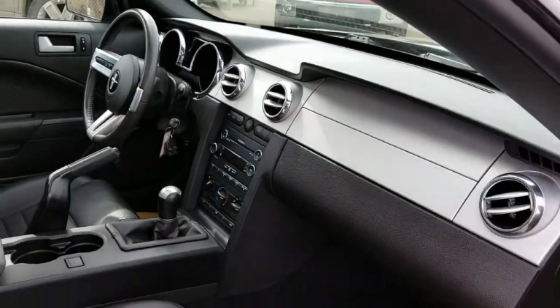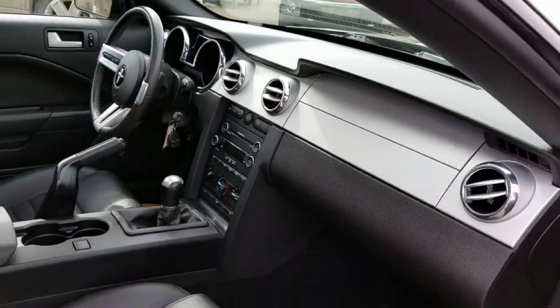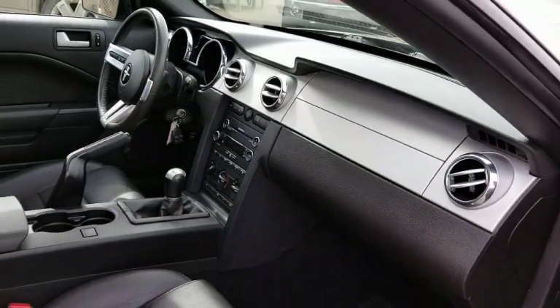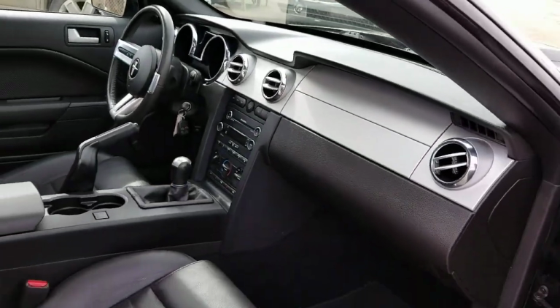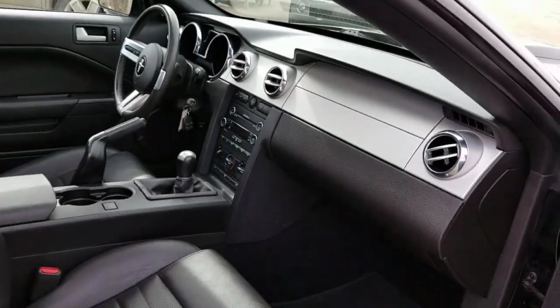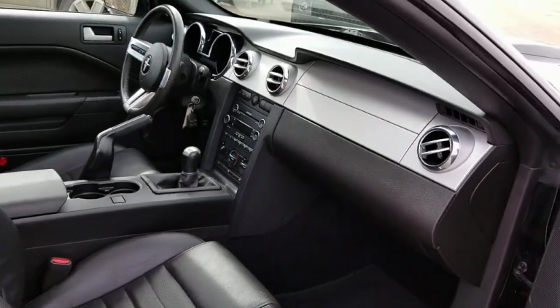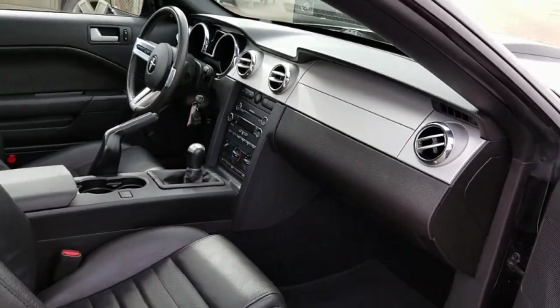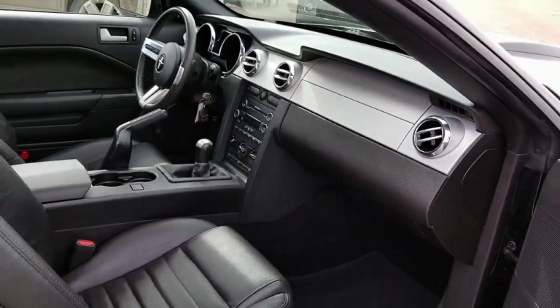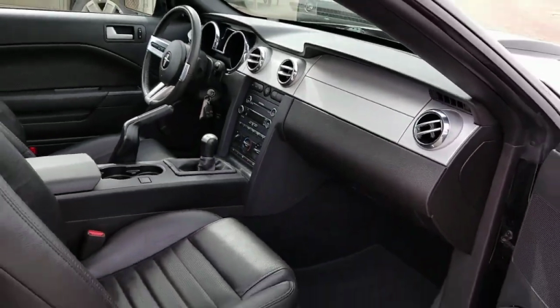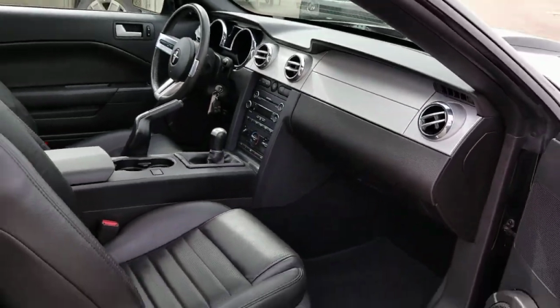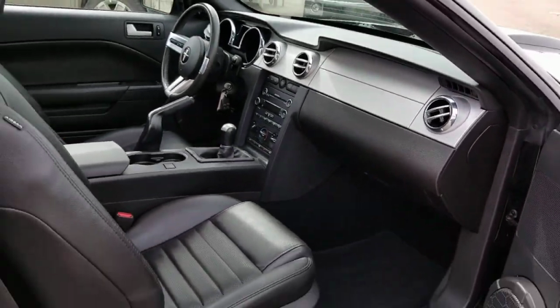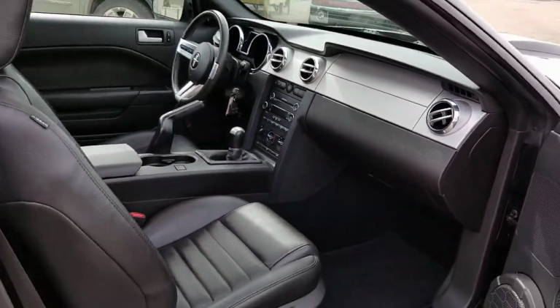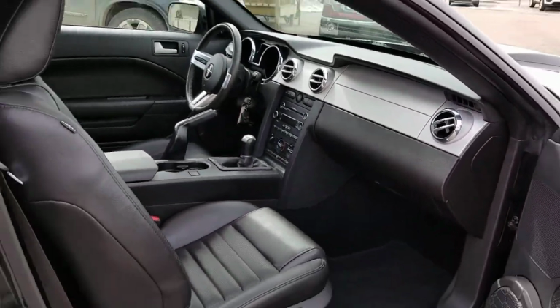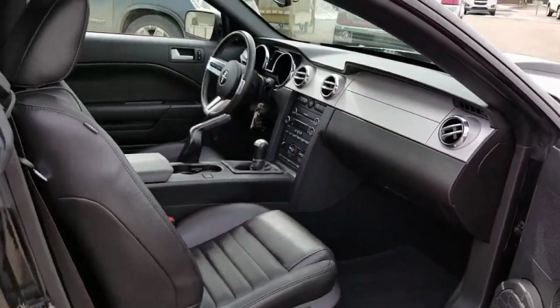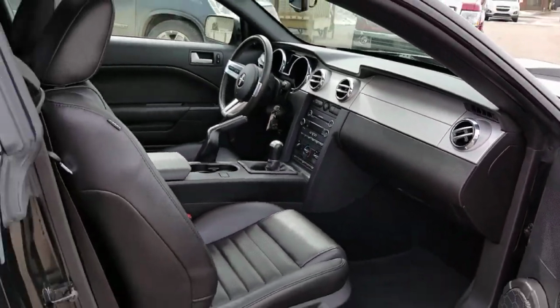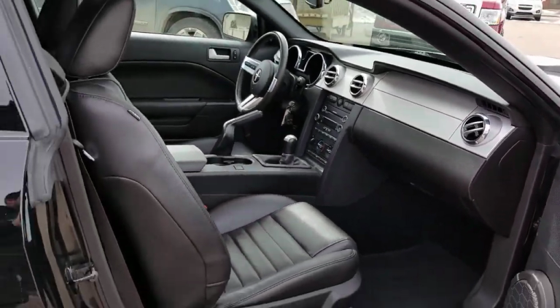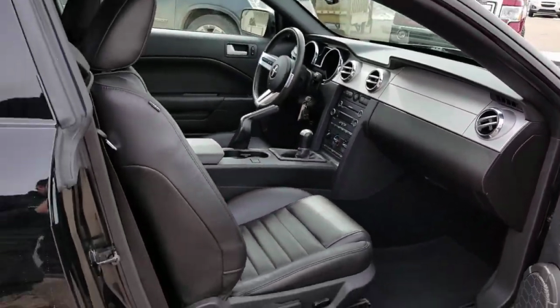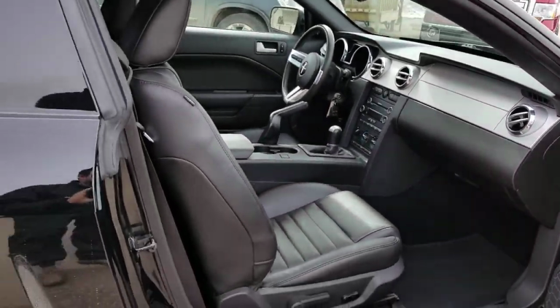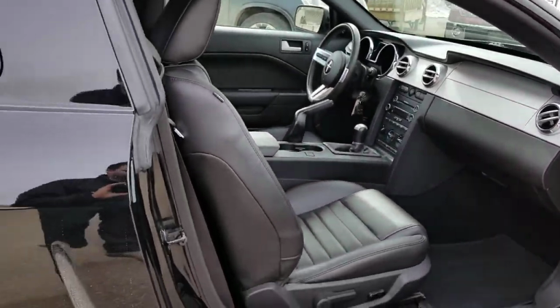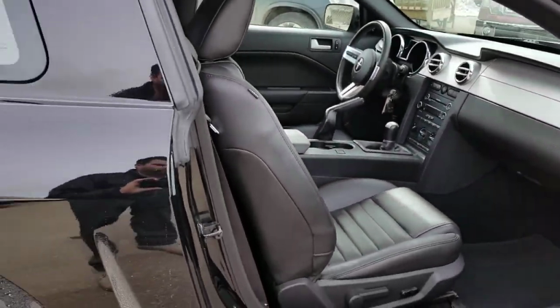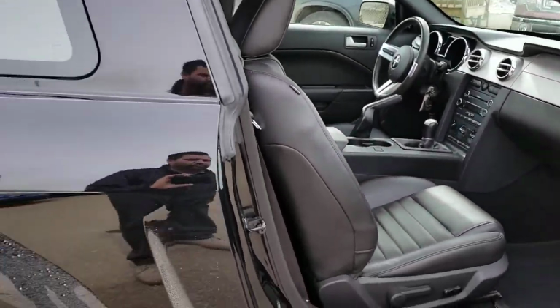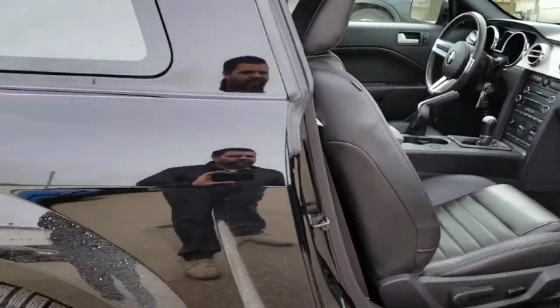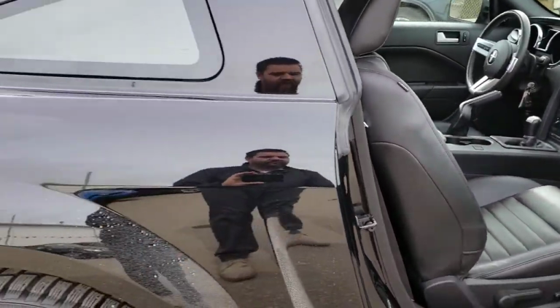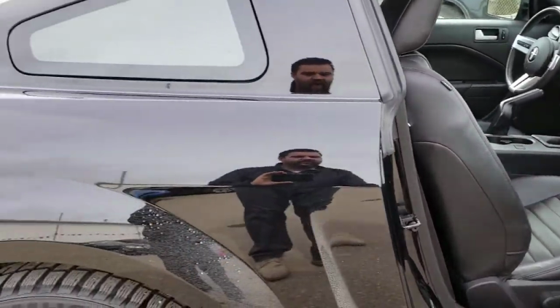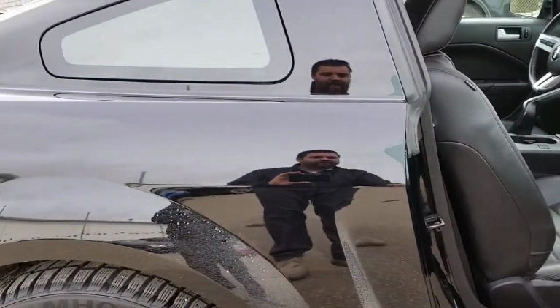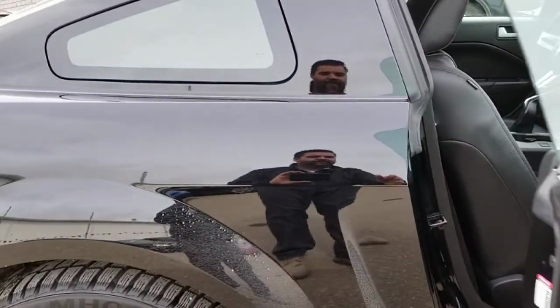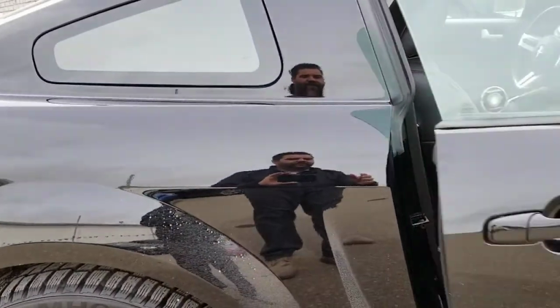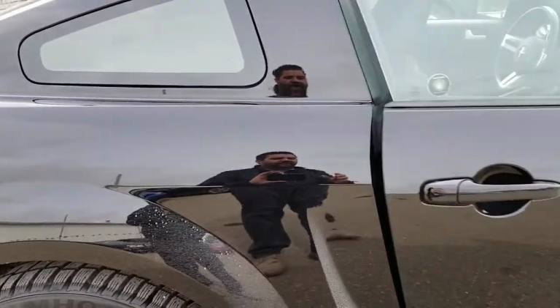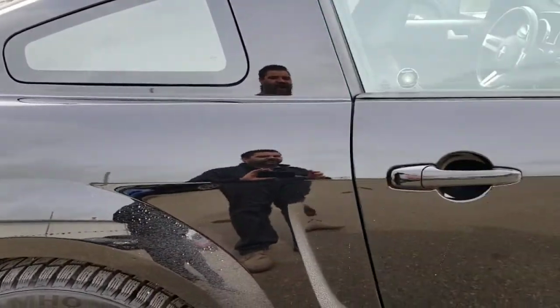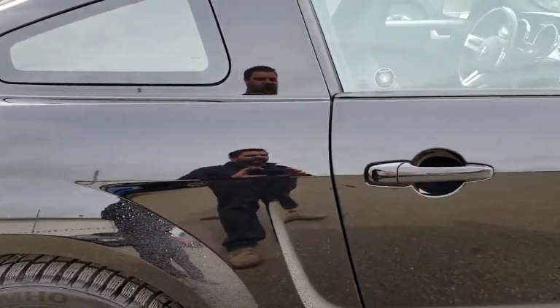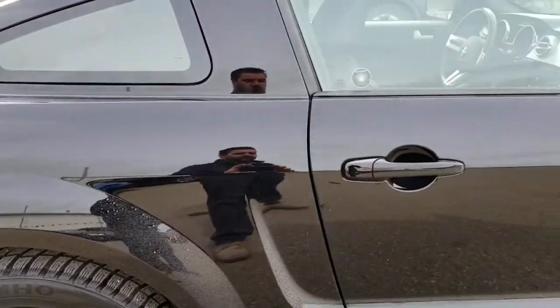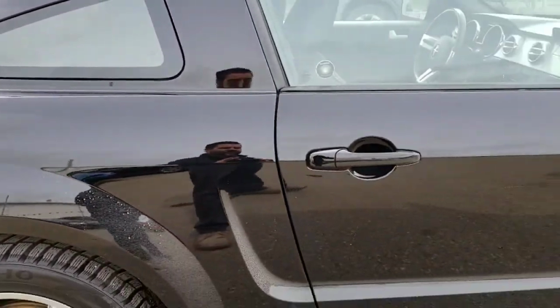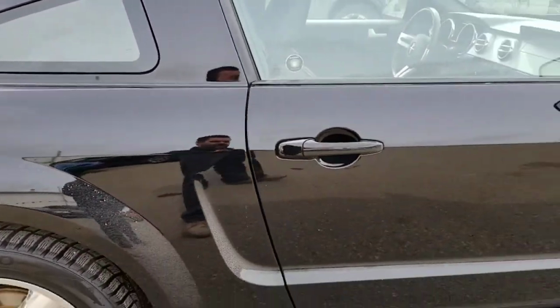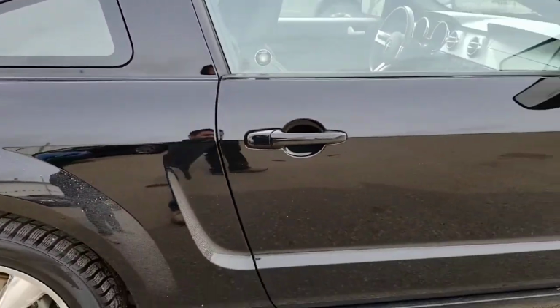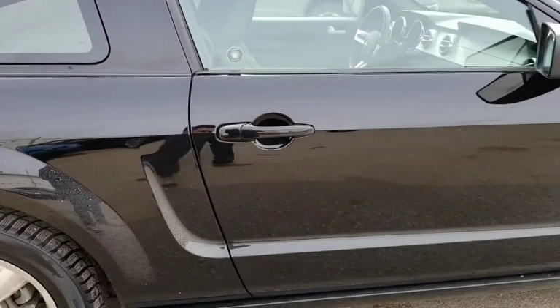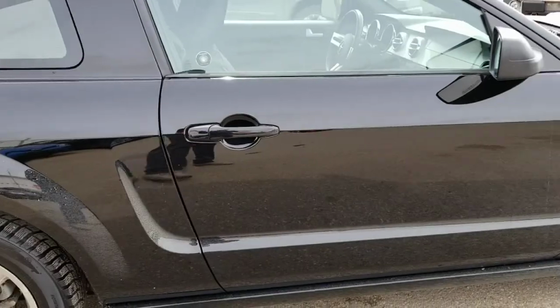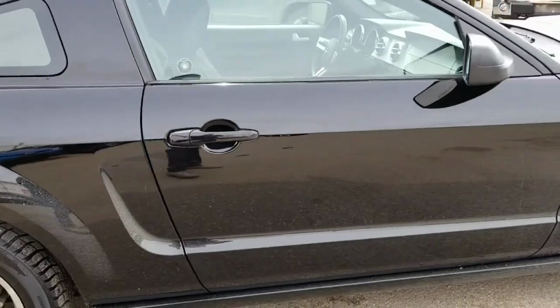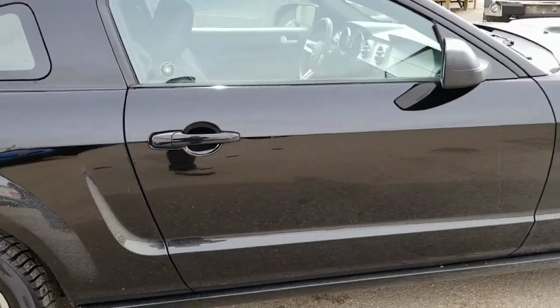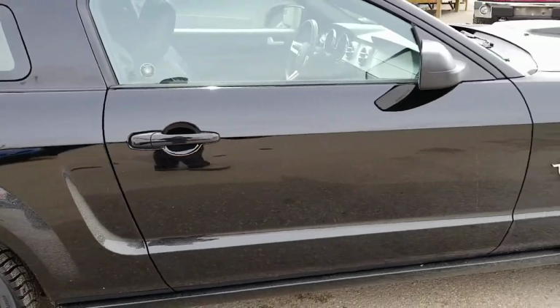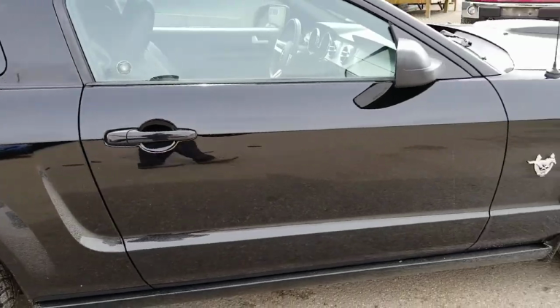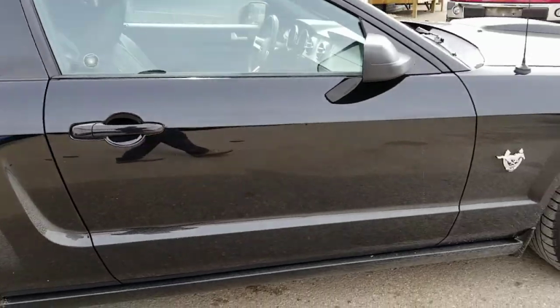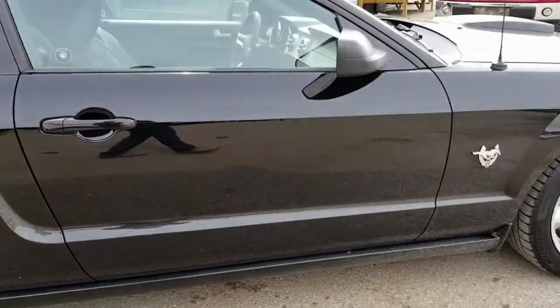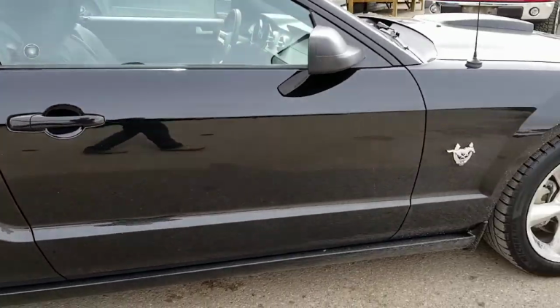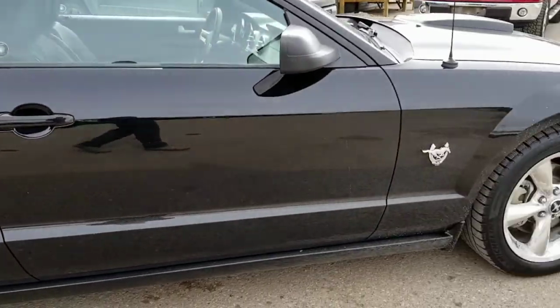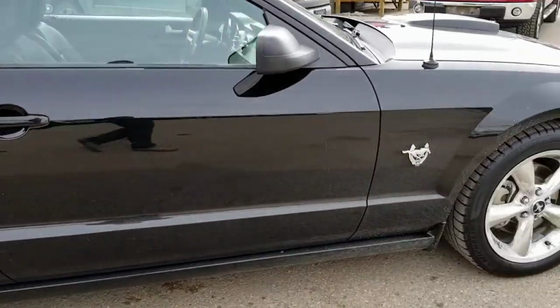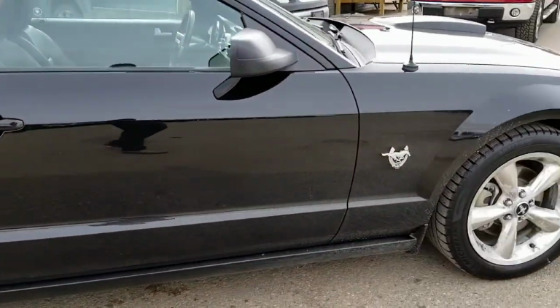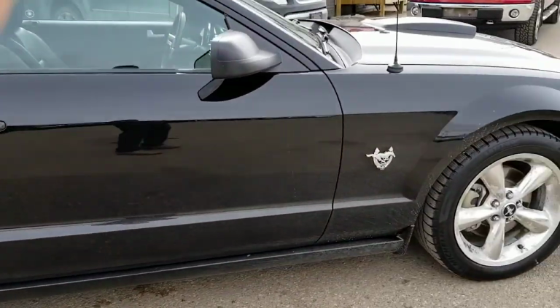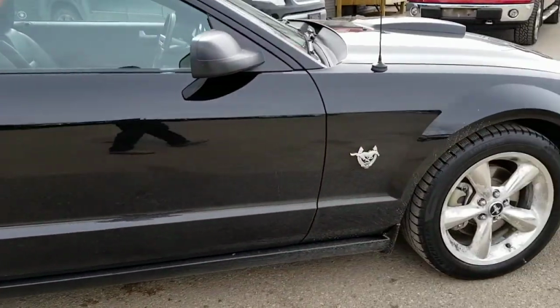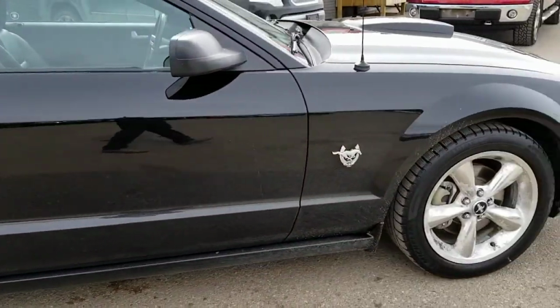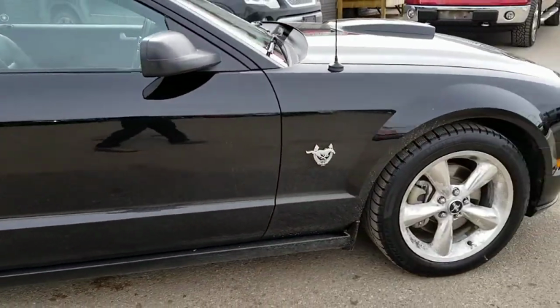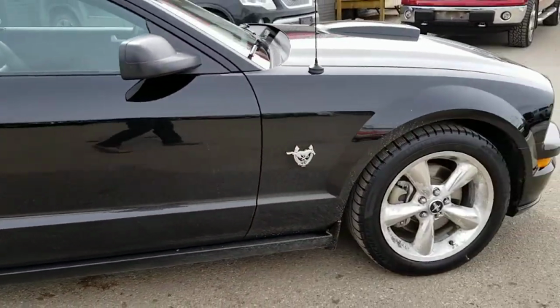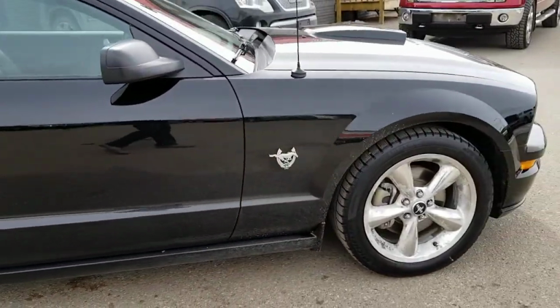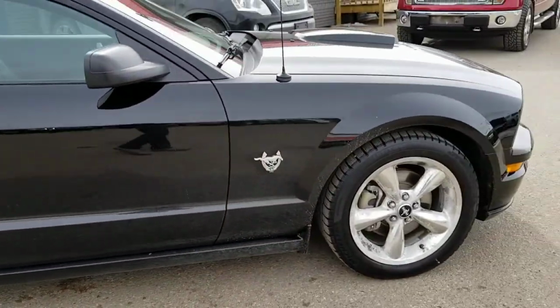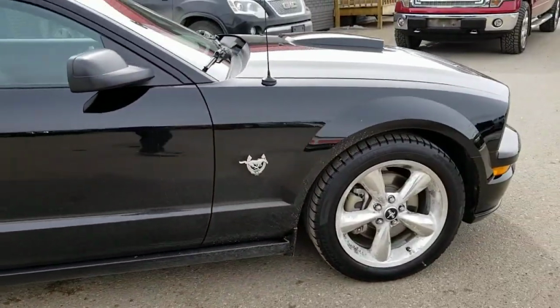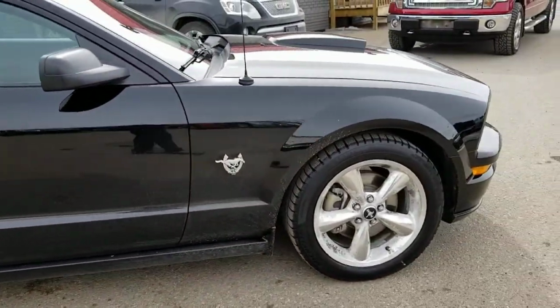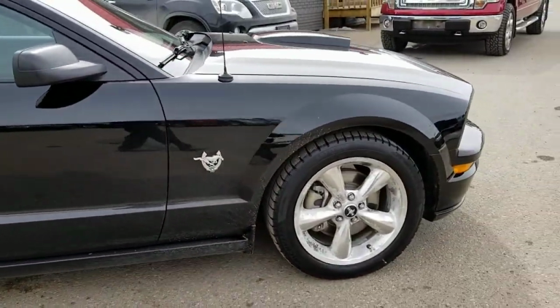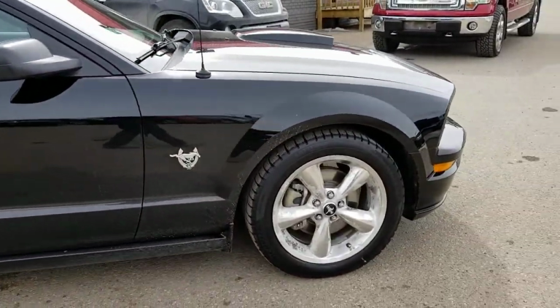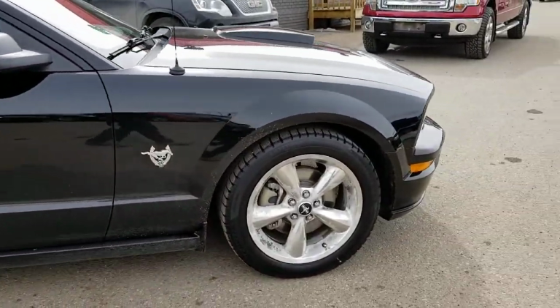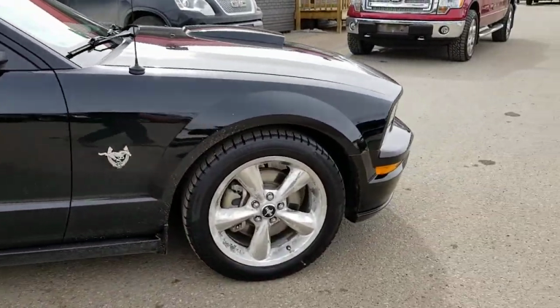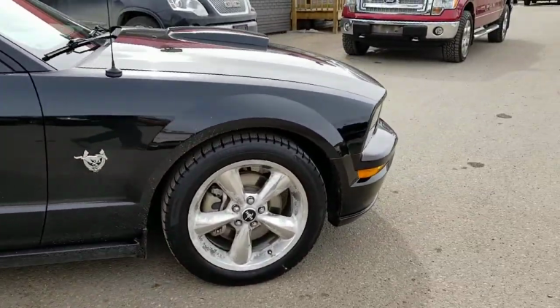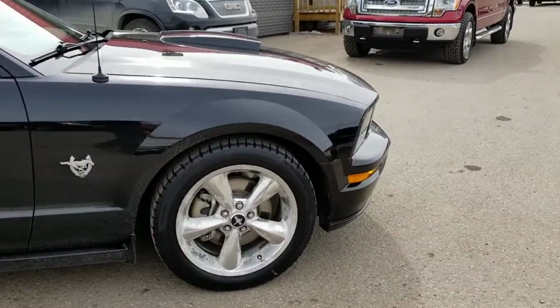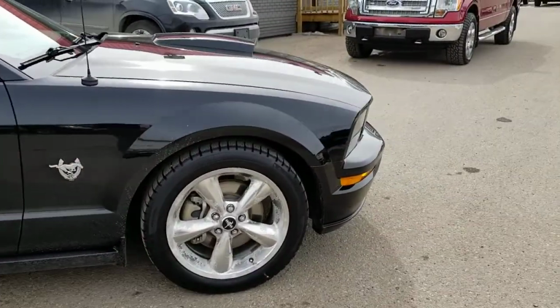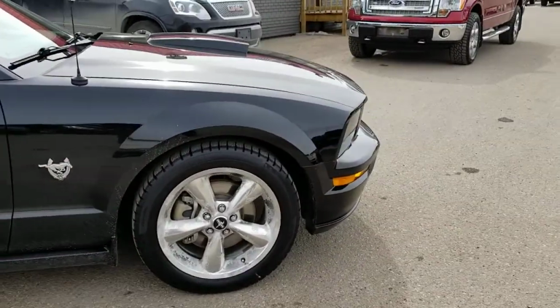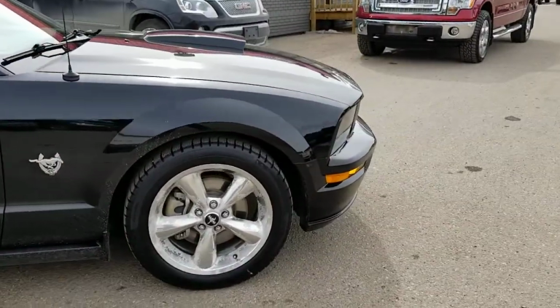On top of getting you a great vehicle from us, we're also going to be flying you and a guest to Las Vegas for 3 days, 2 nights — flight and hotel paid for.